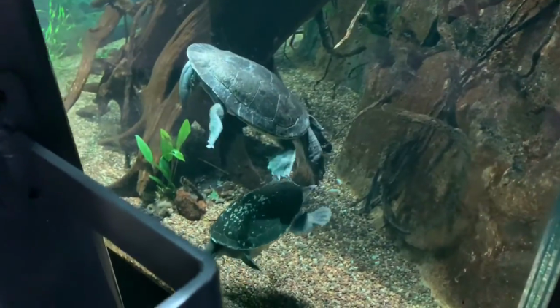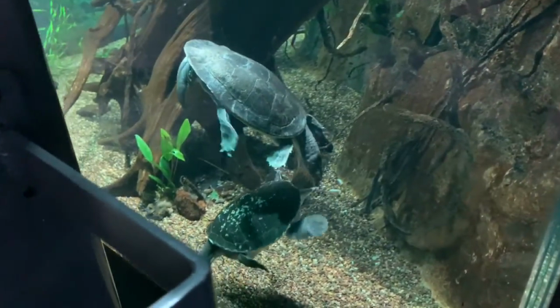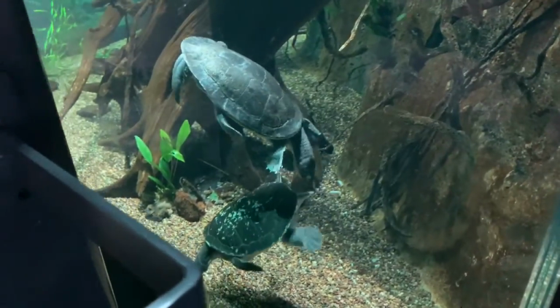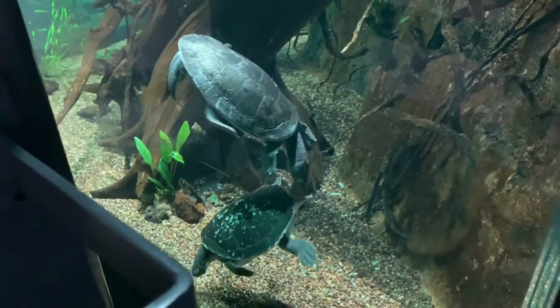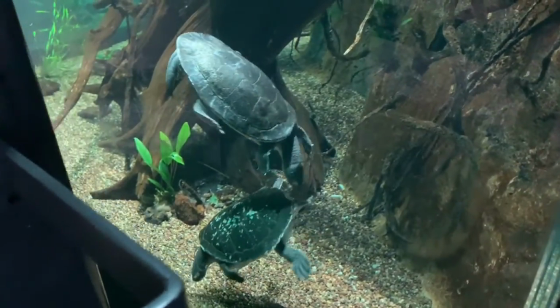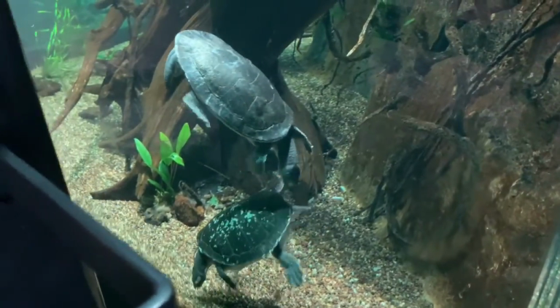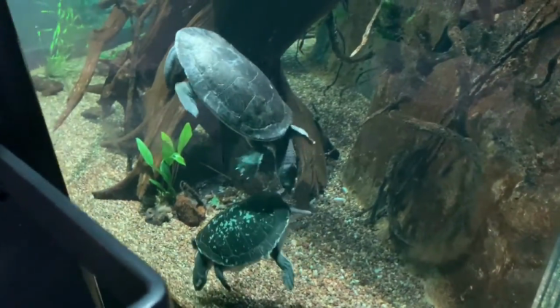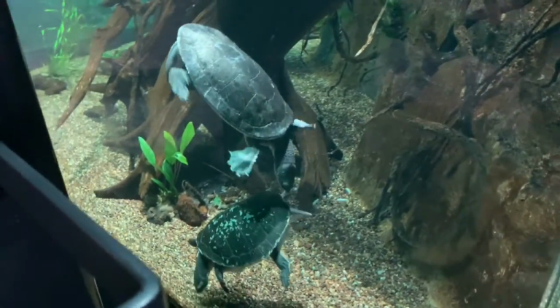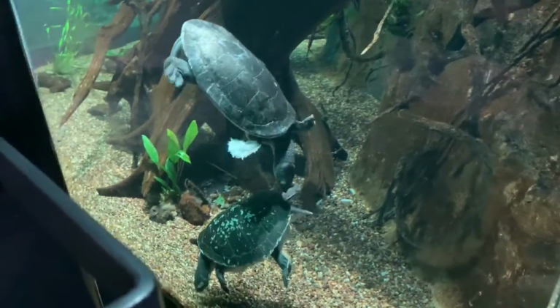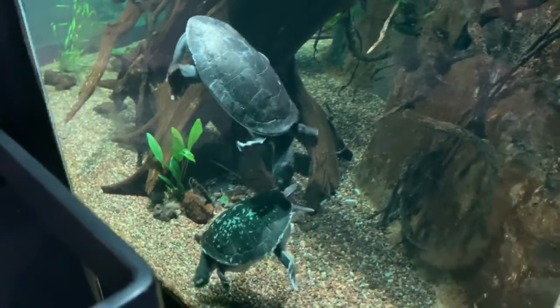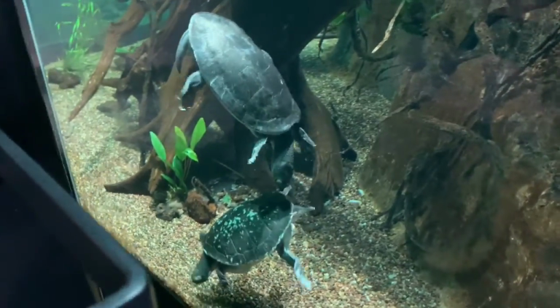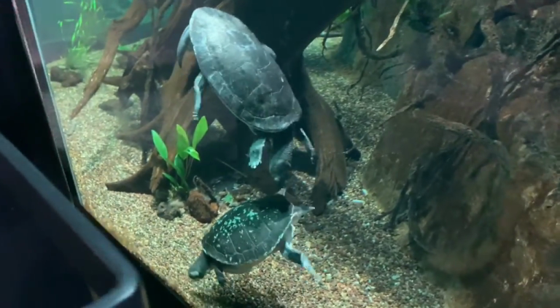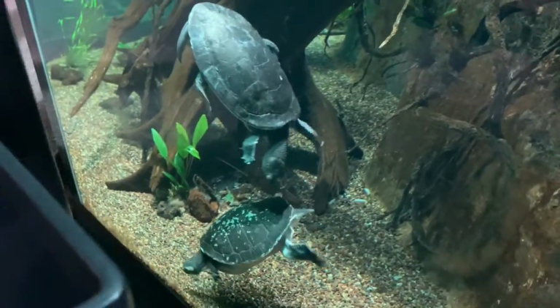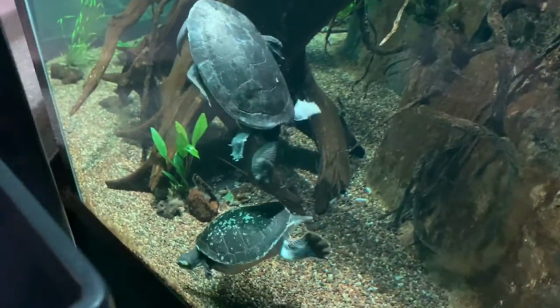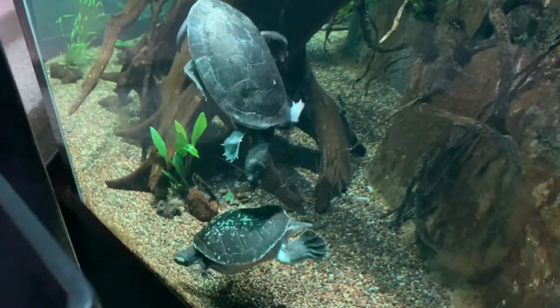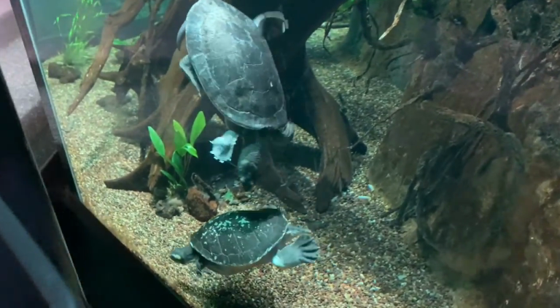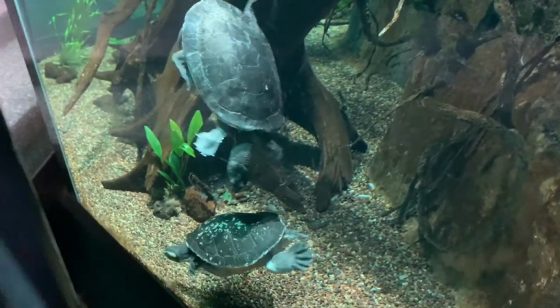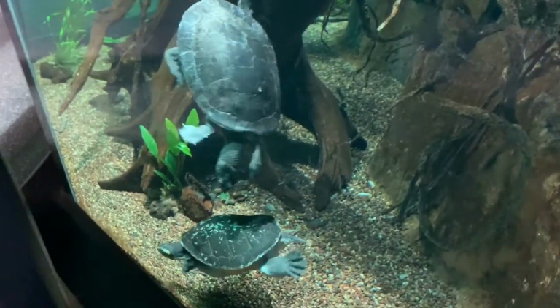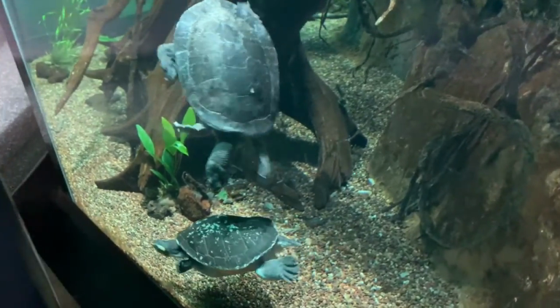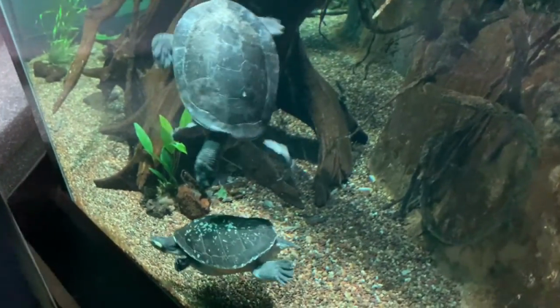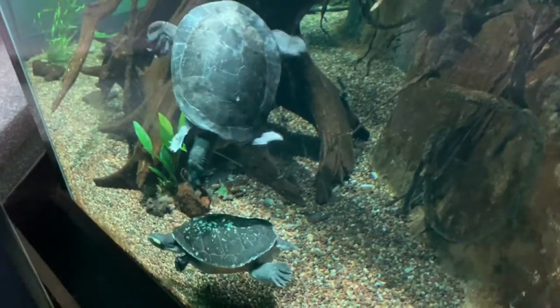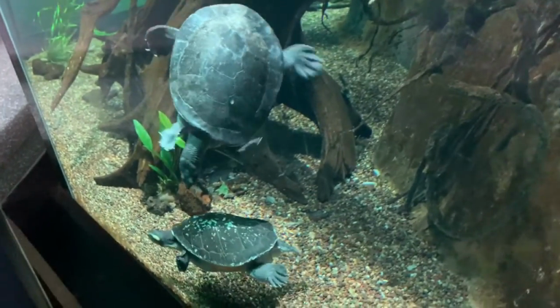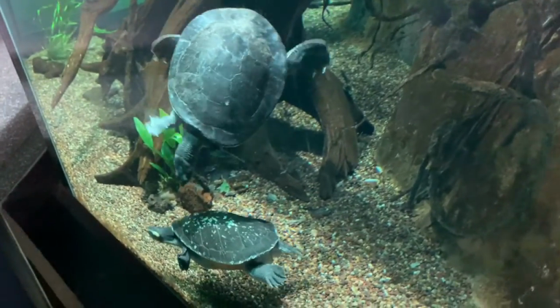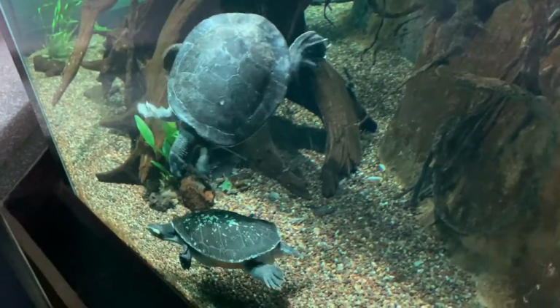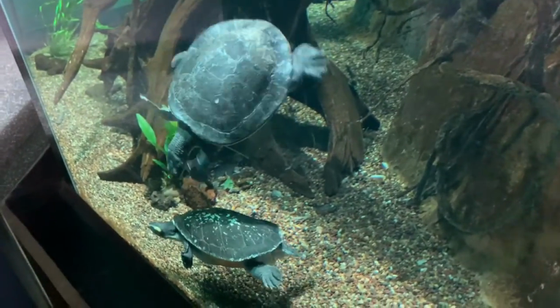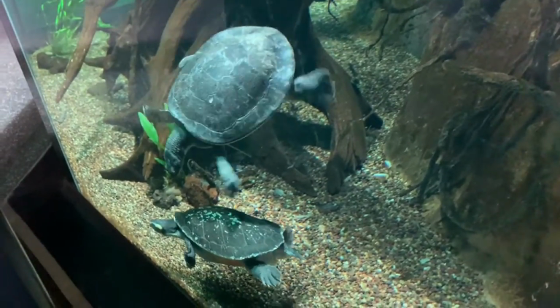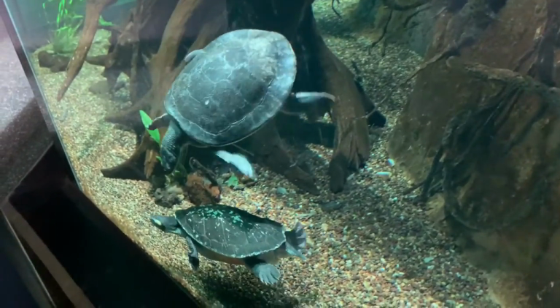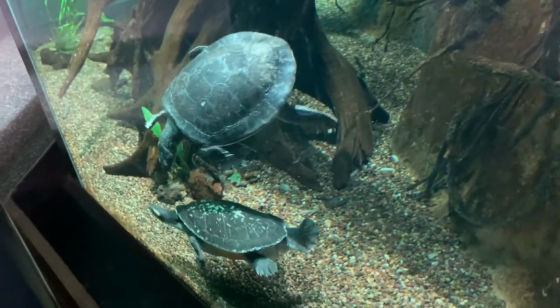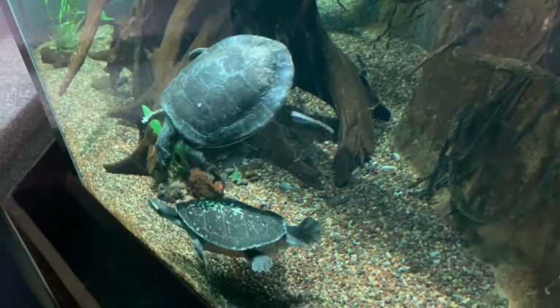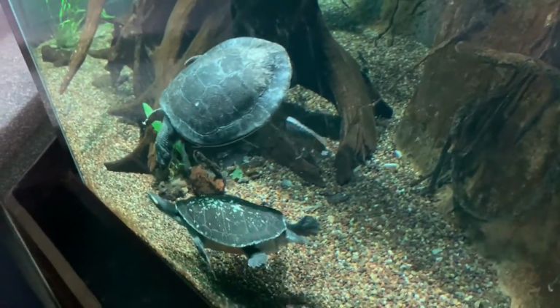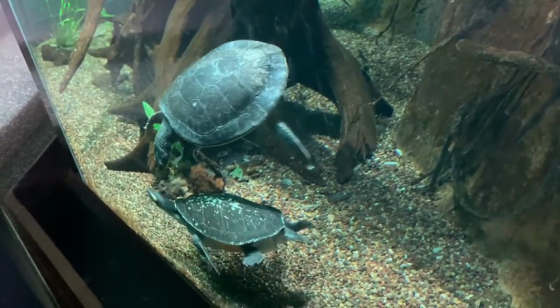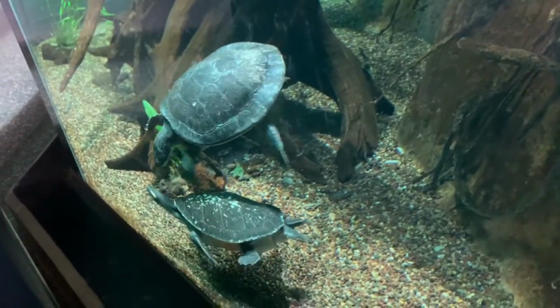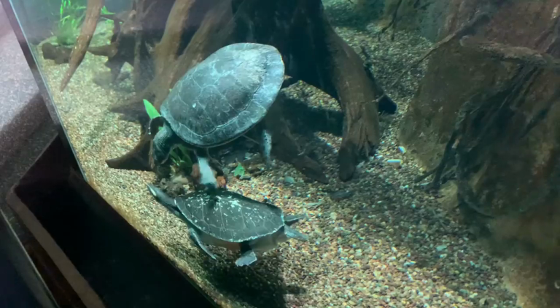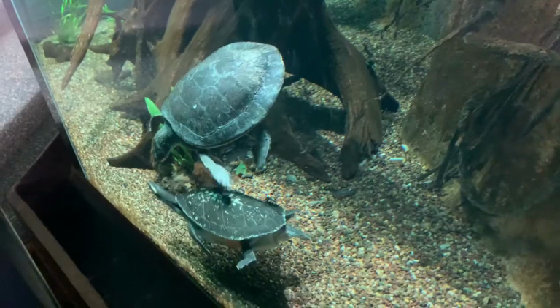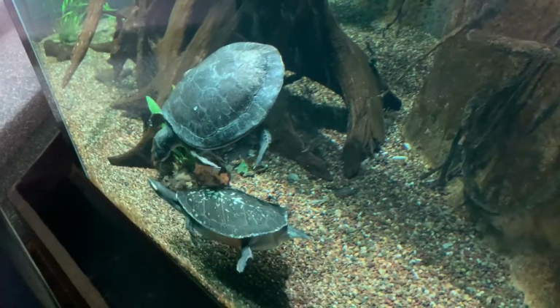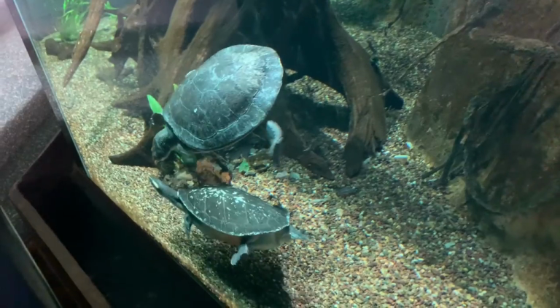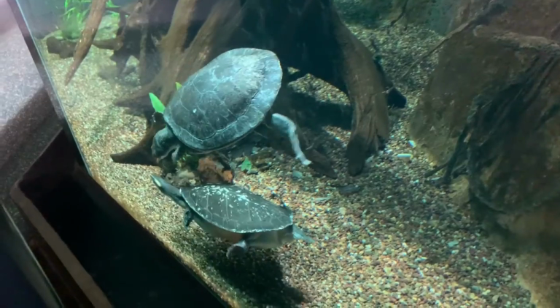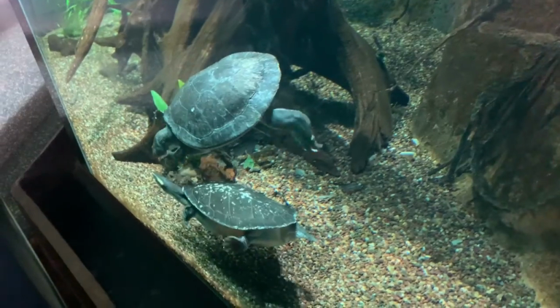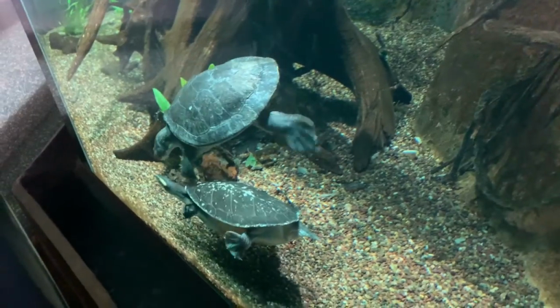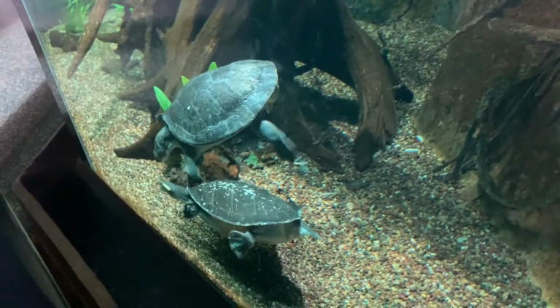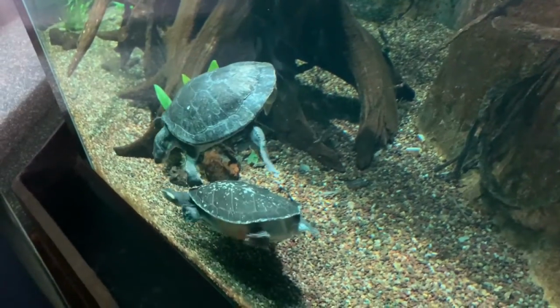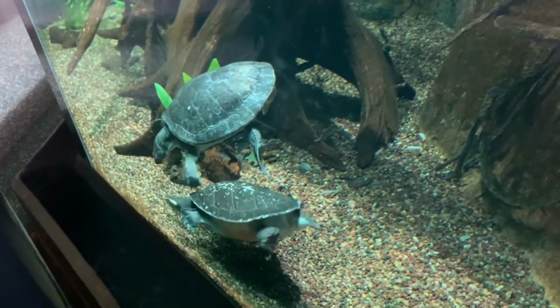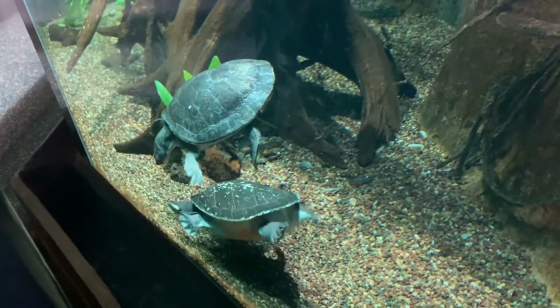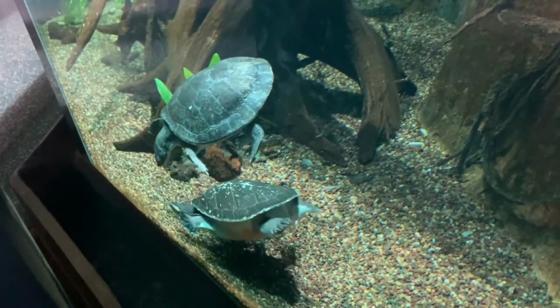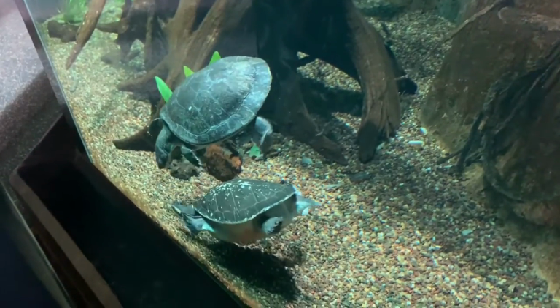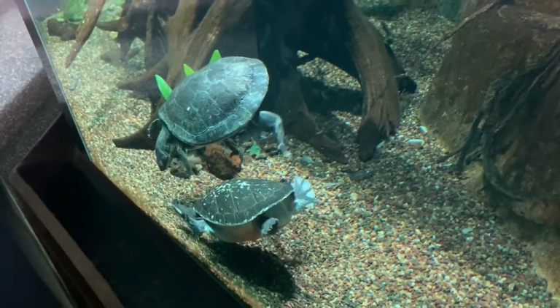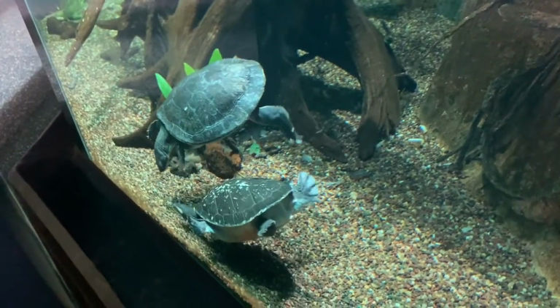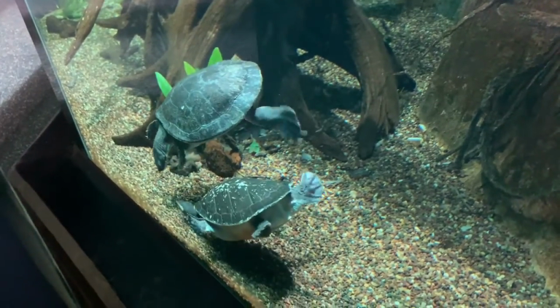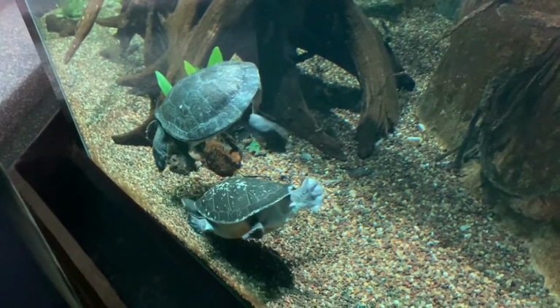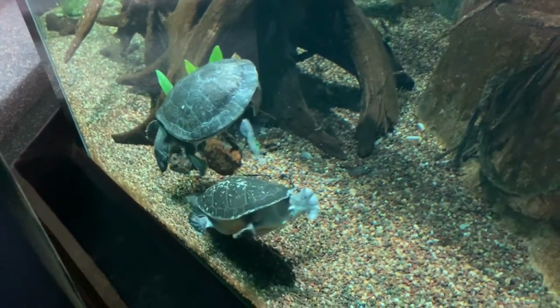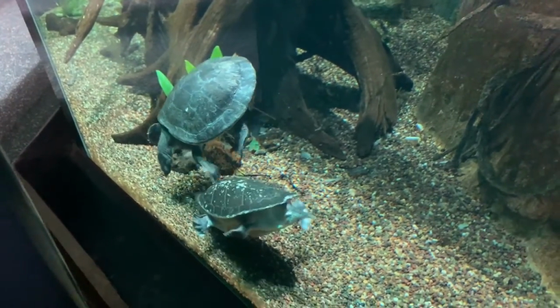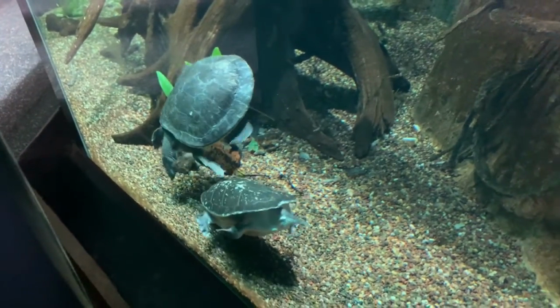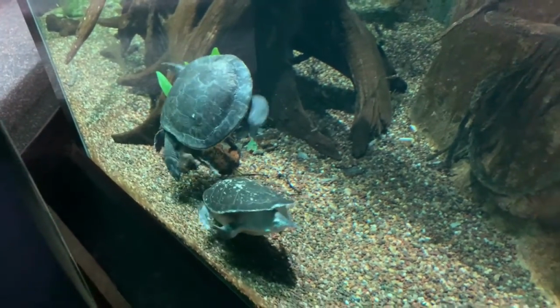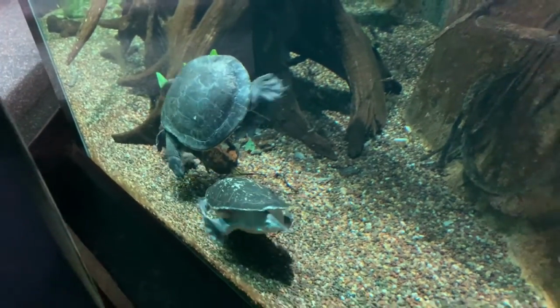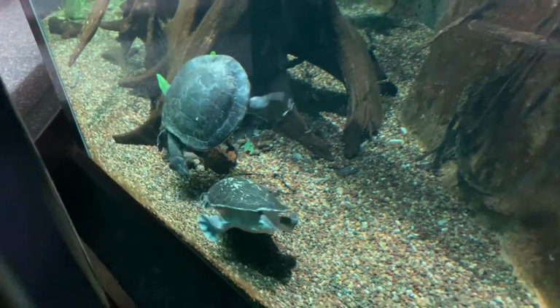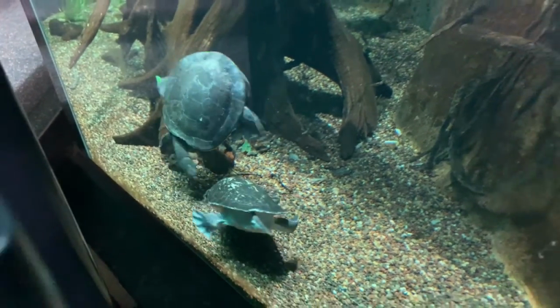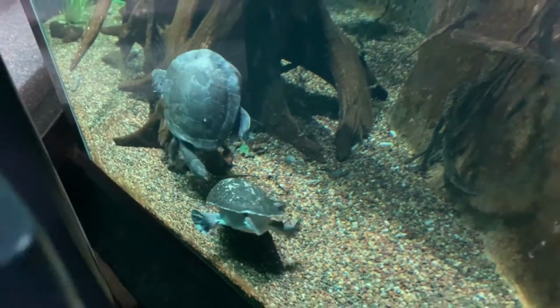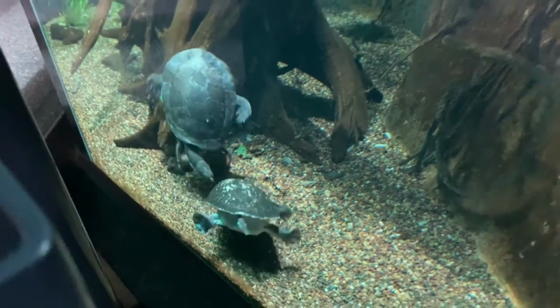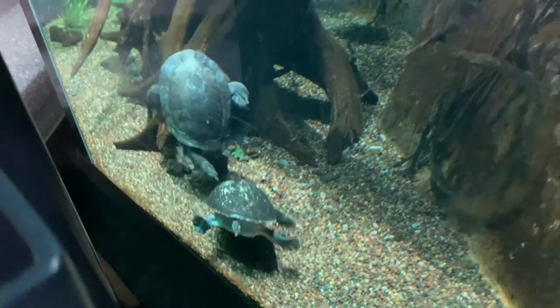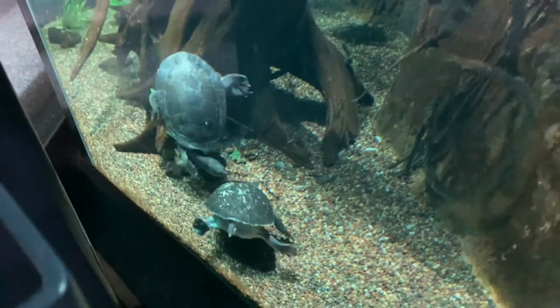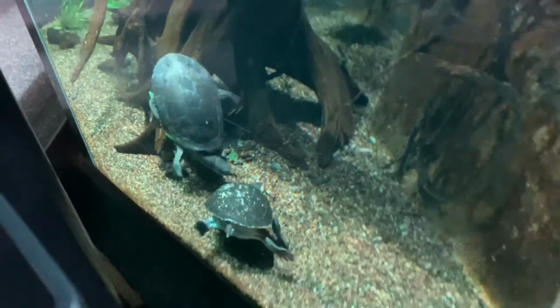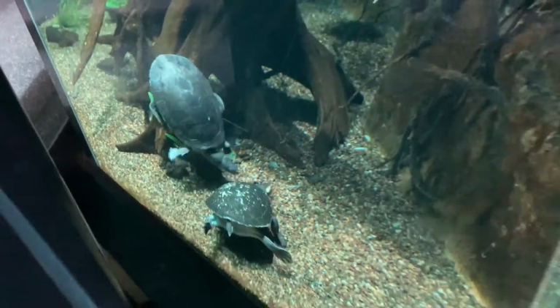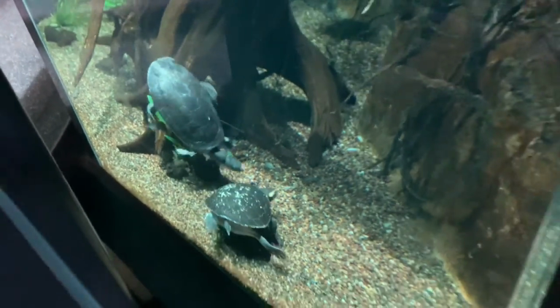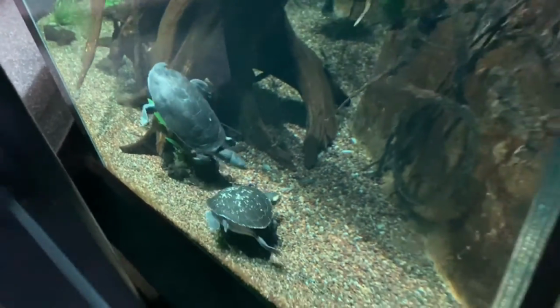The red-bellied short-necked turtle on the bottom feeds on insects, crustaceans, and mollusks.